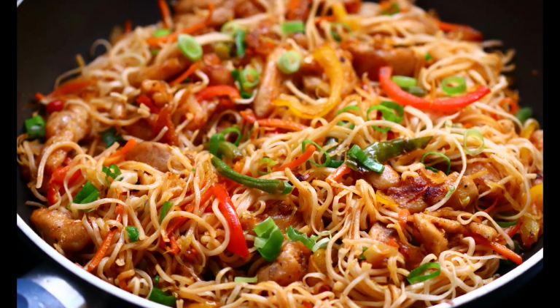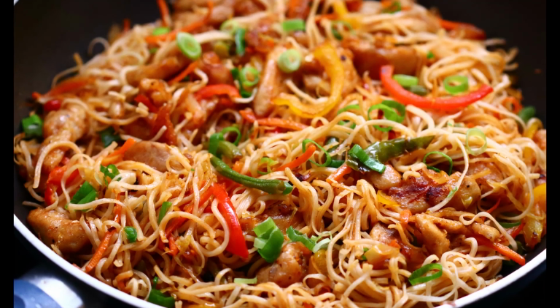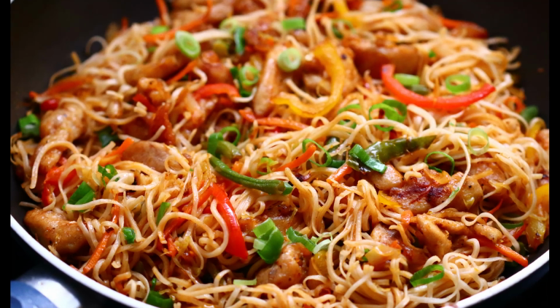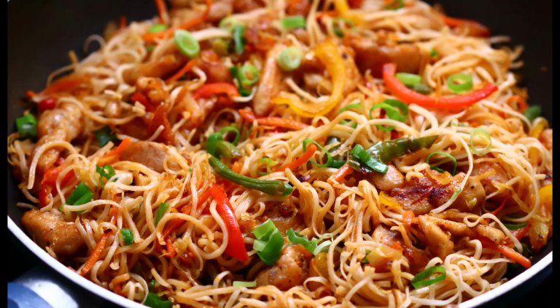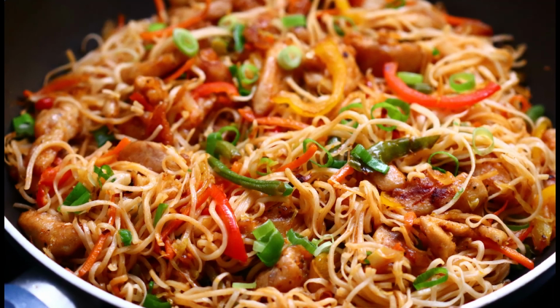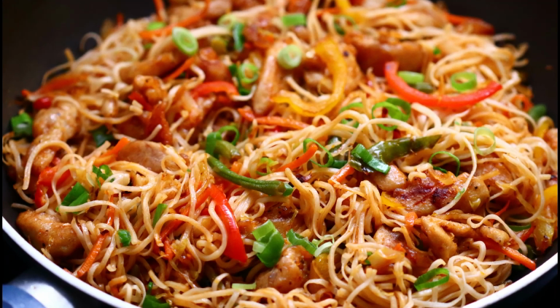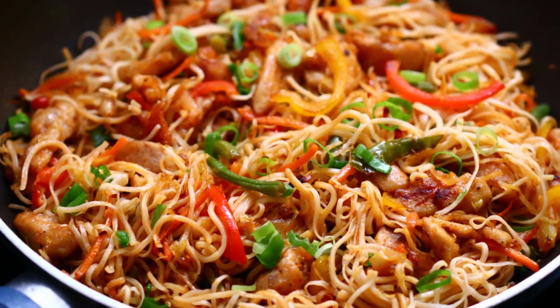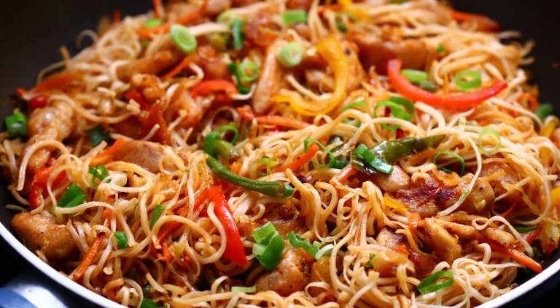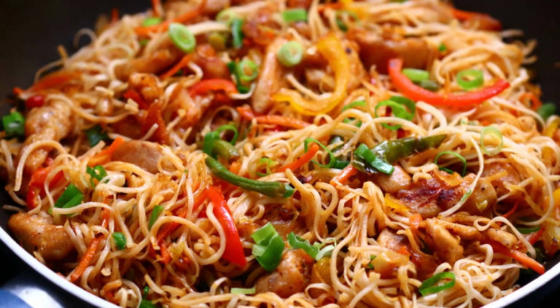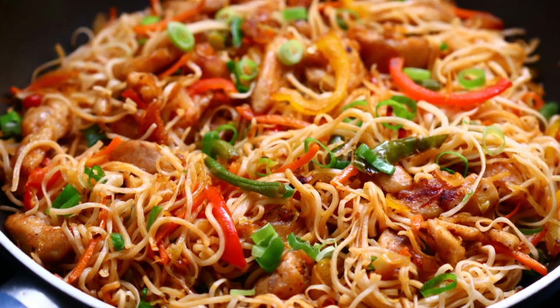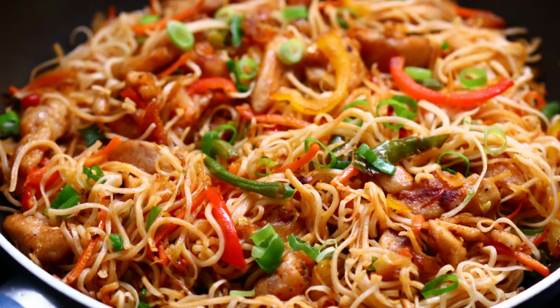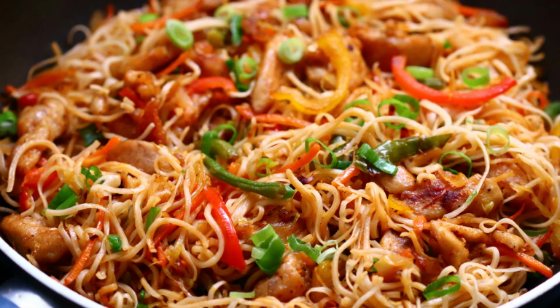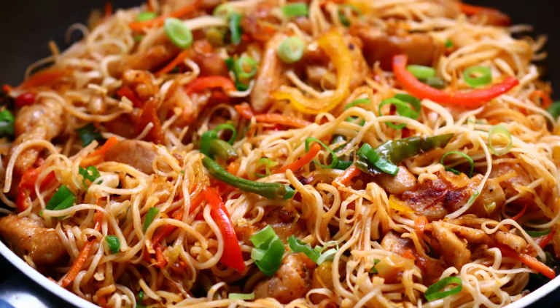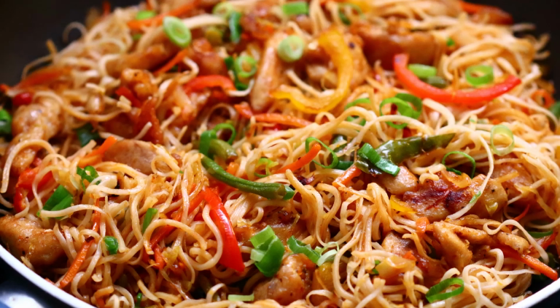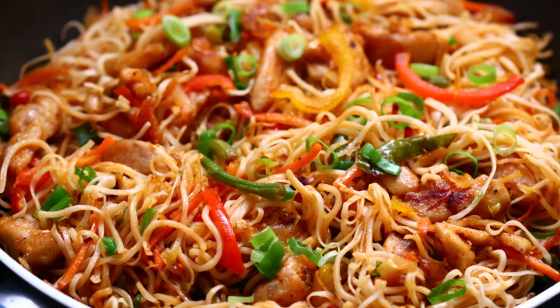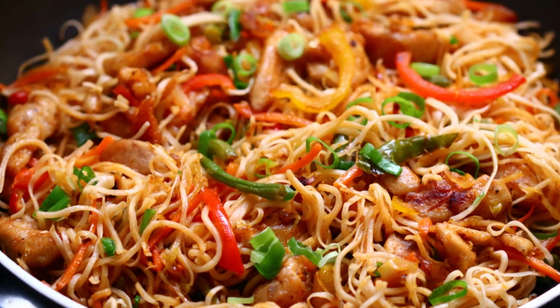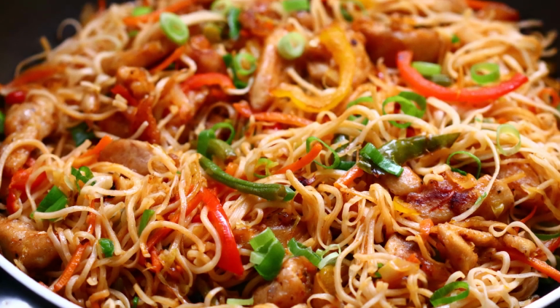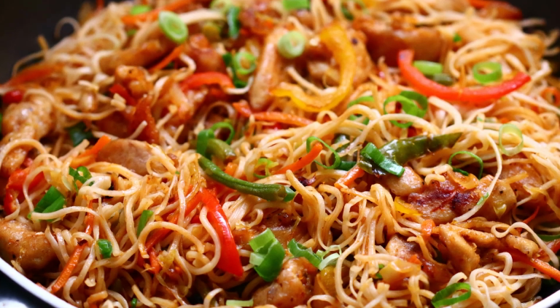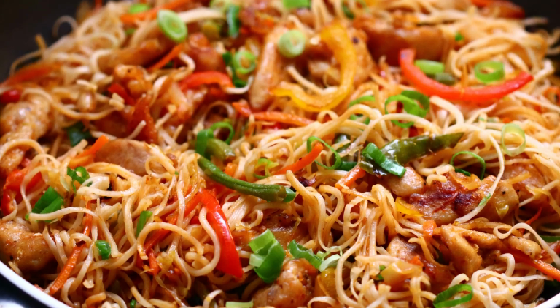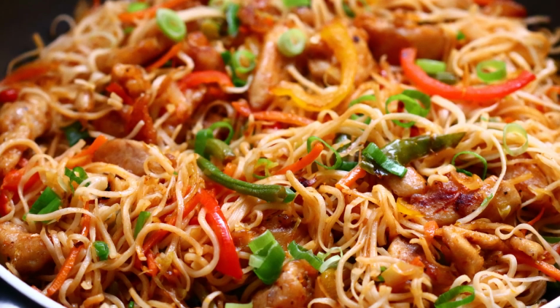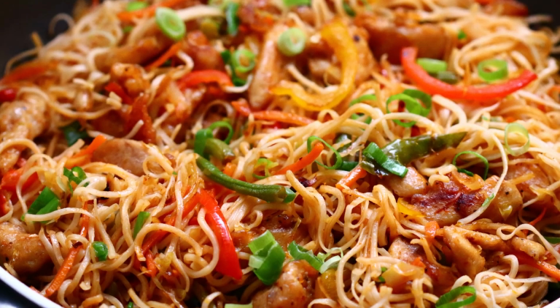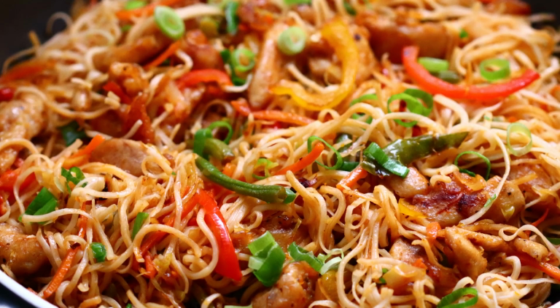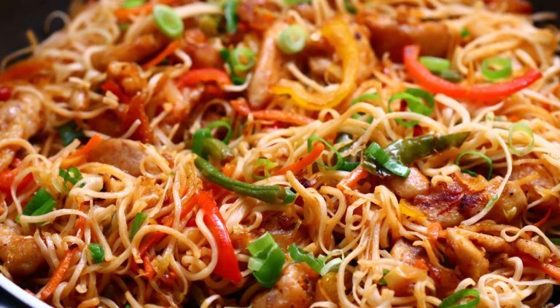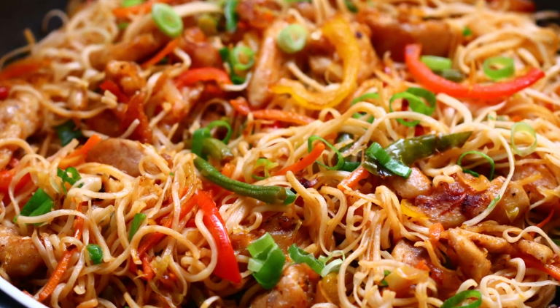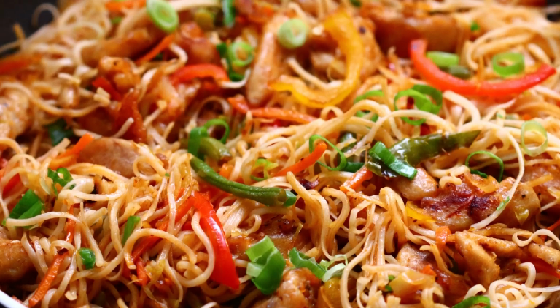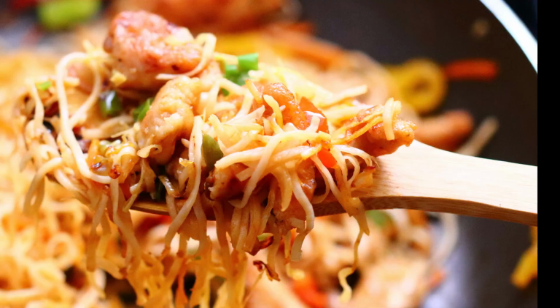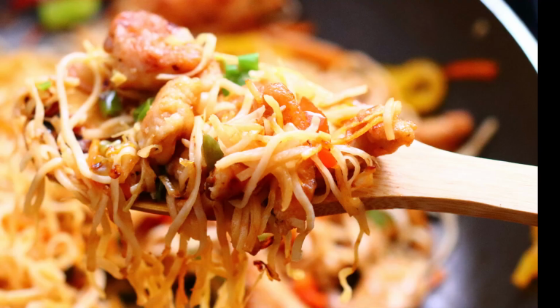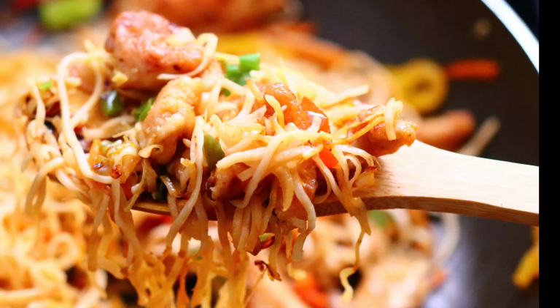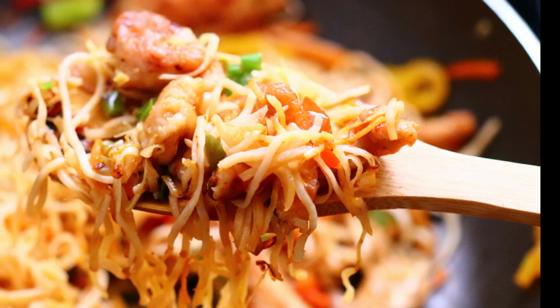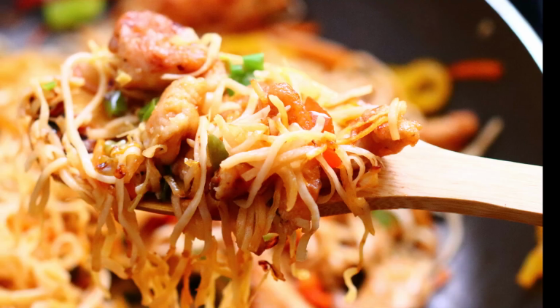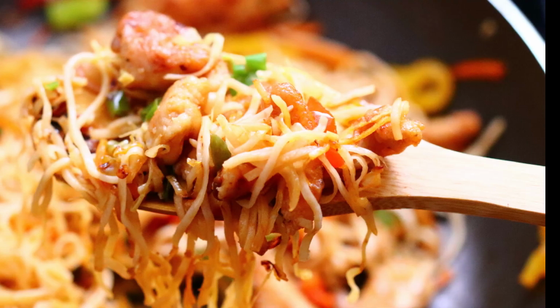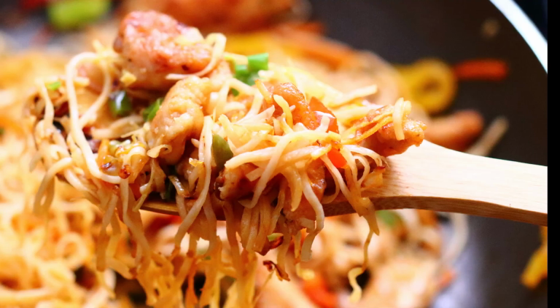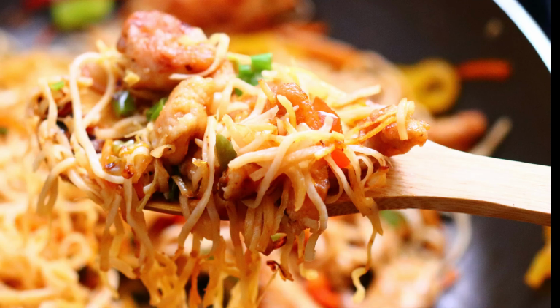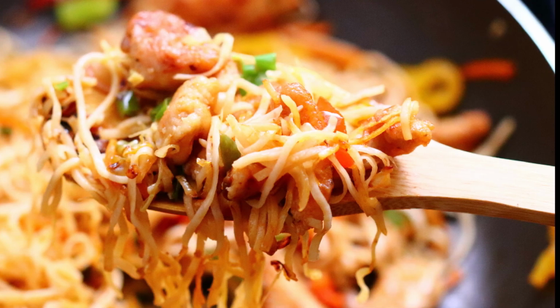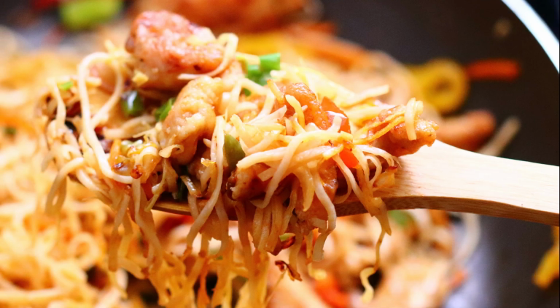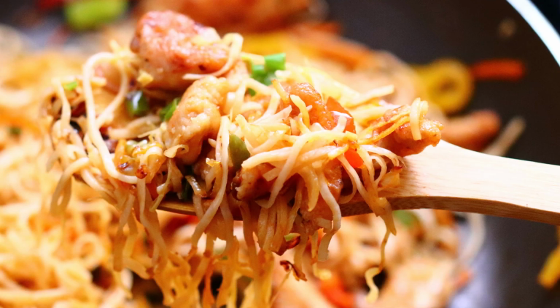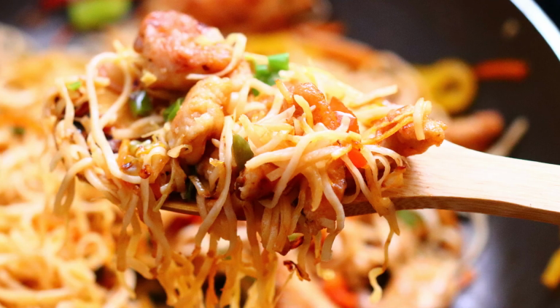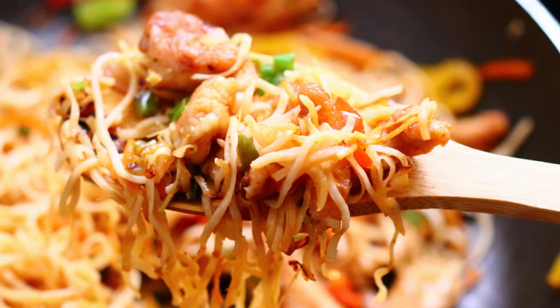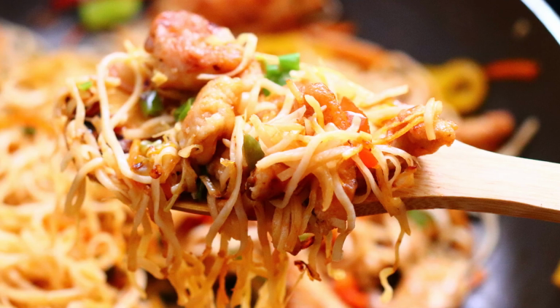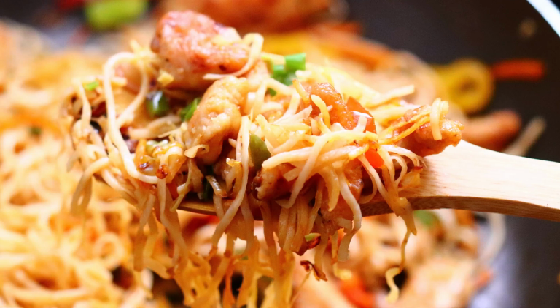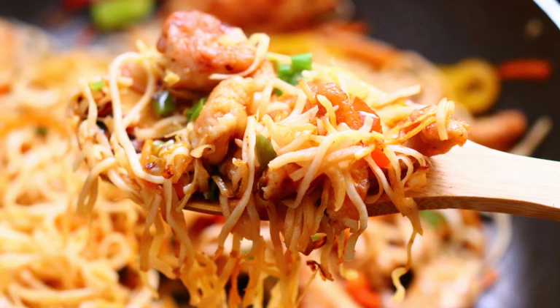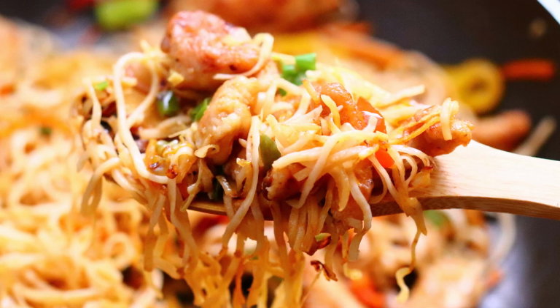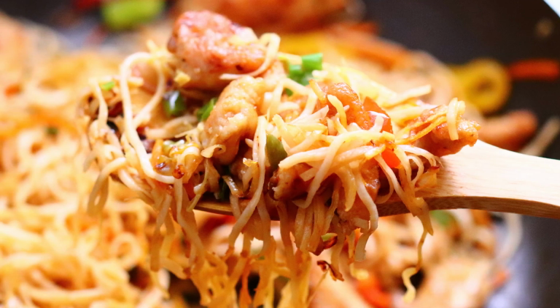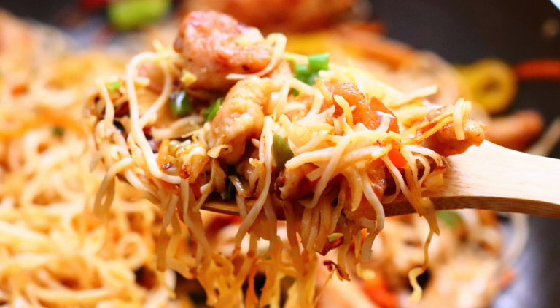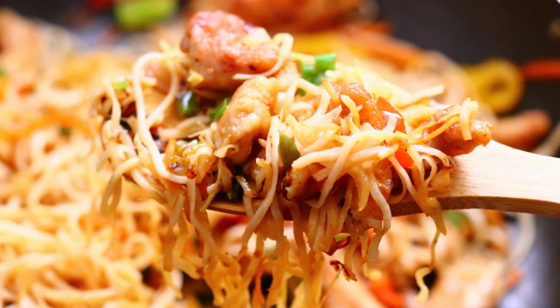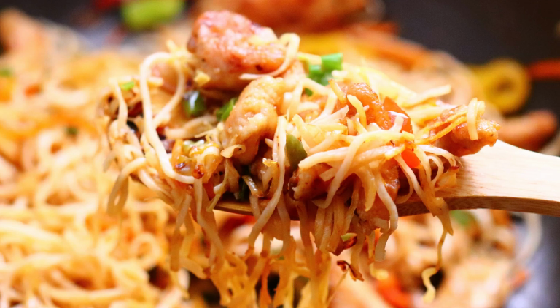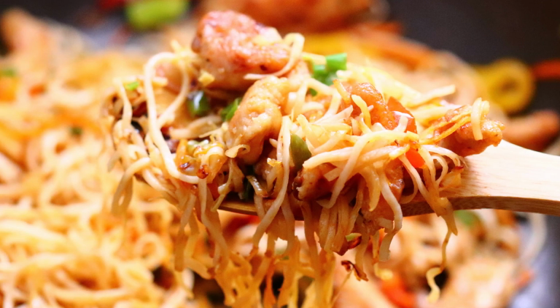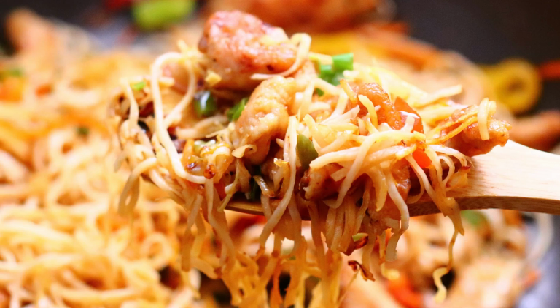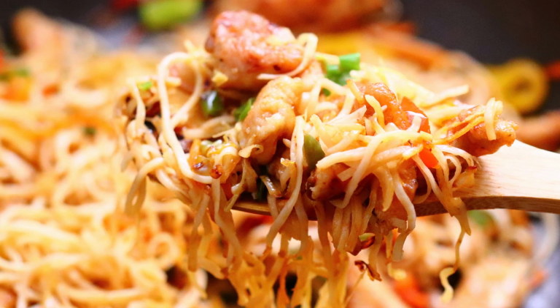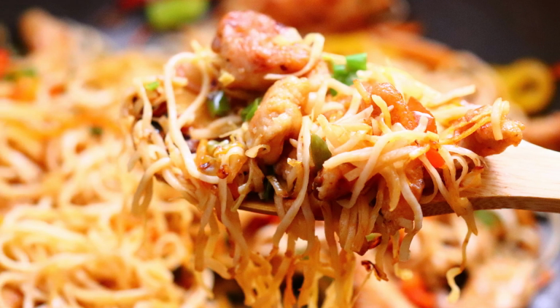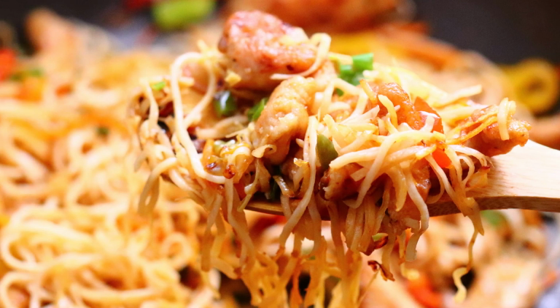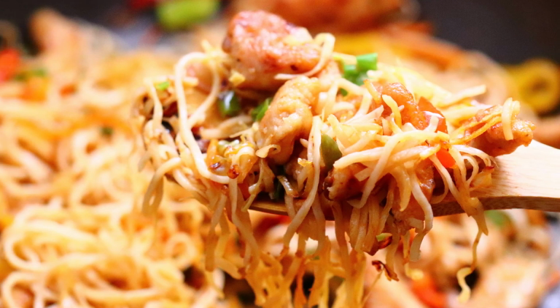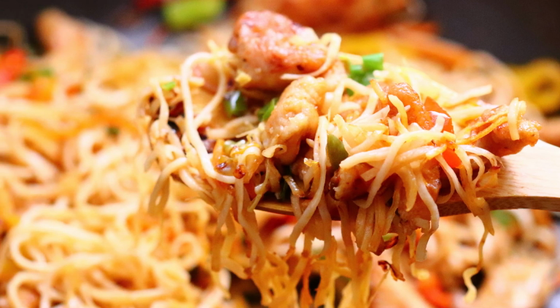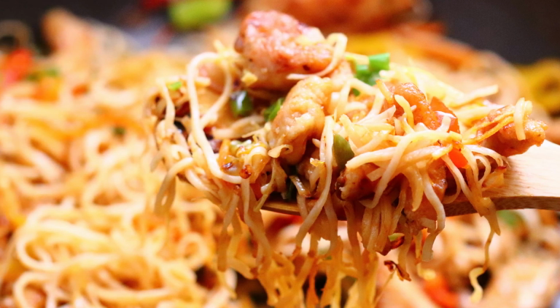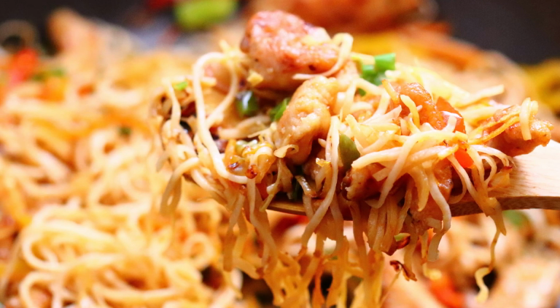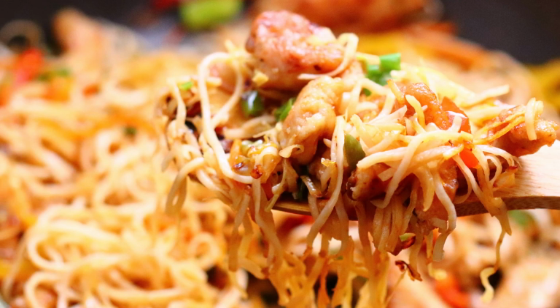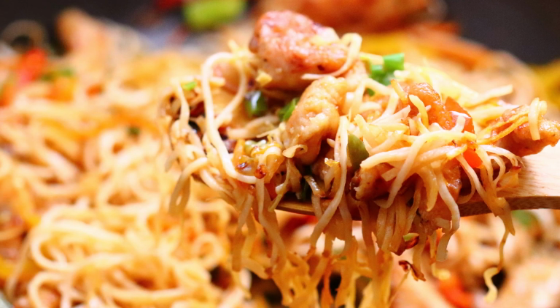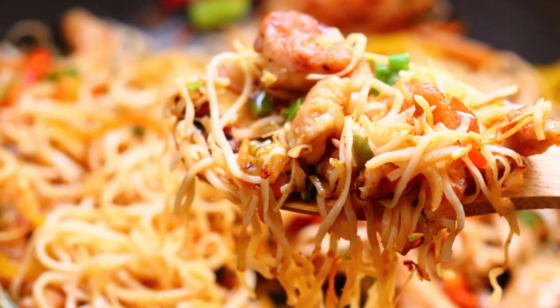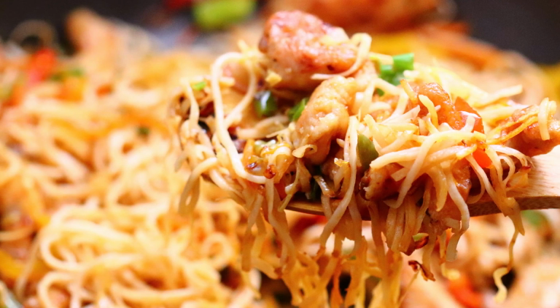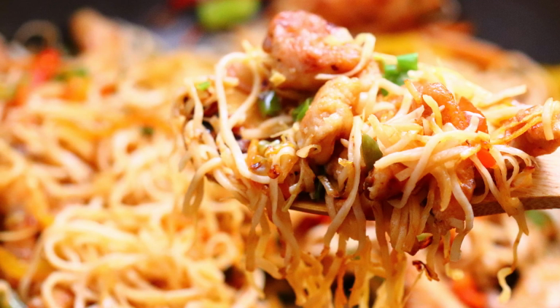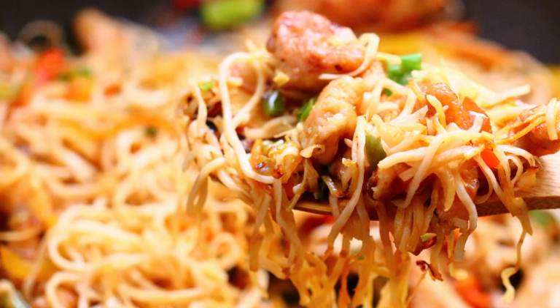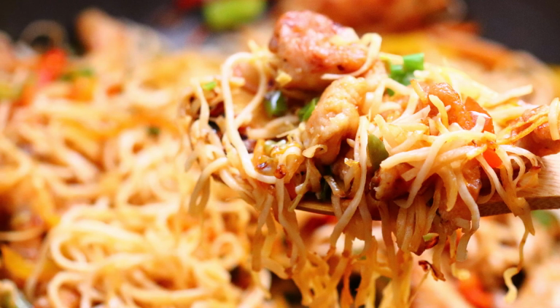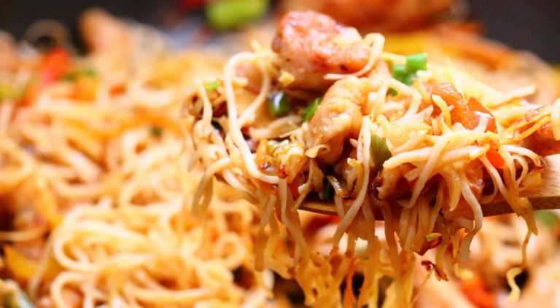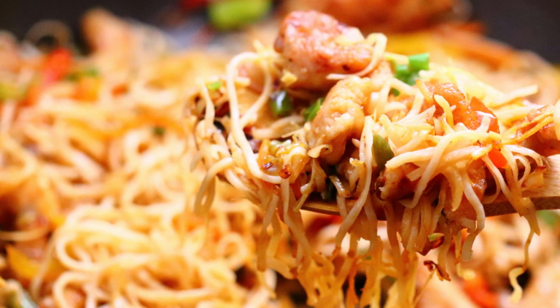We are going to serve this. The chicken noodles are ready. If you have any feedback on this video, please like and share. This is a new recipe video. Thank you.